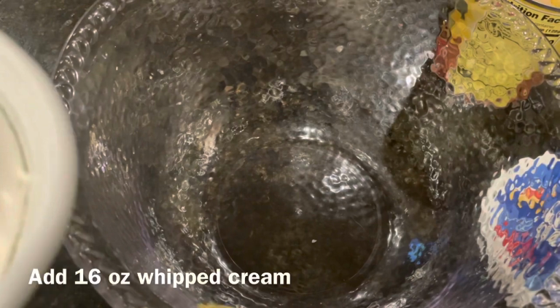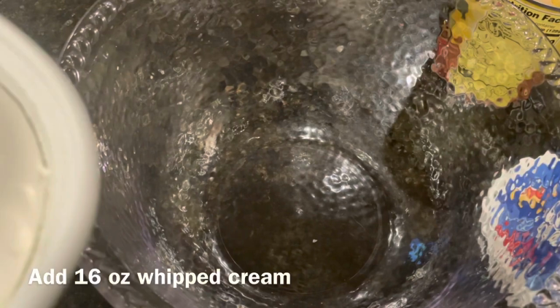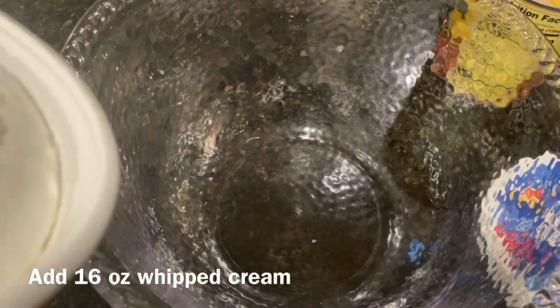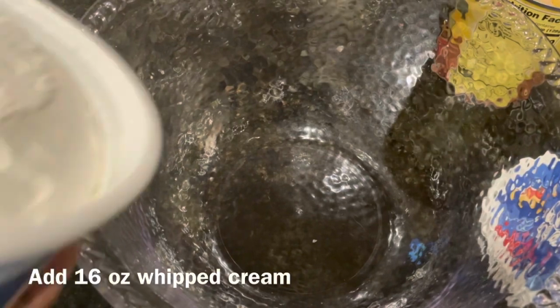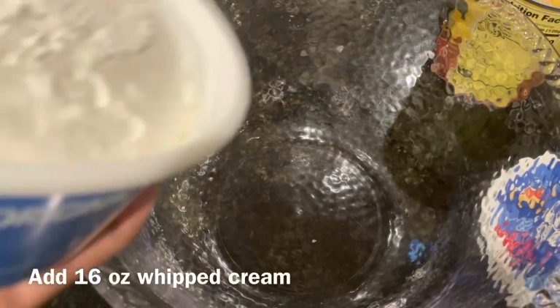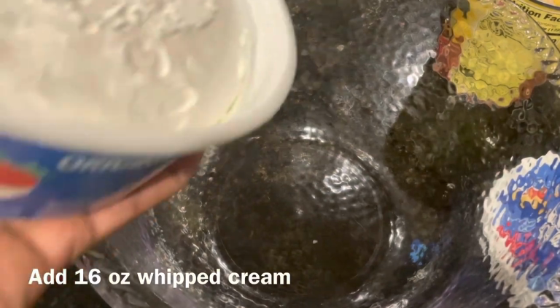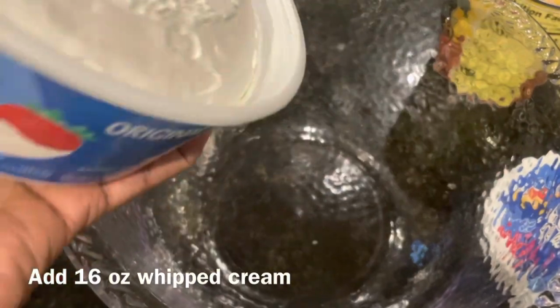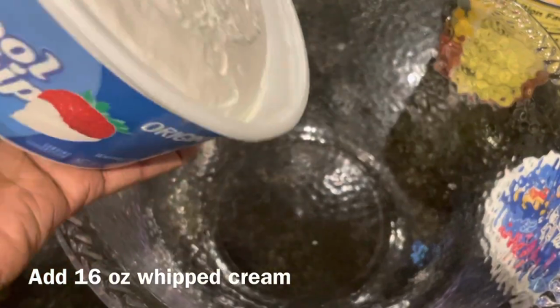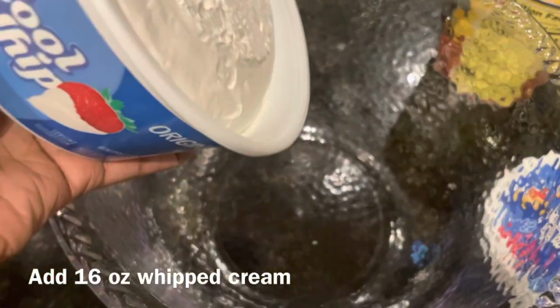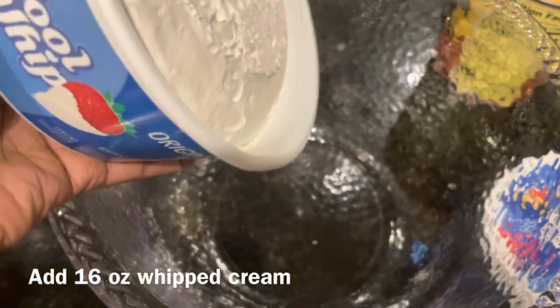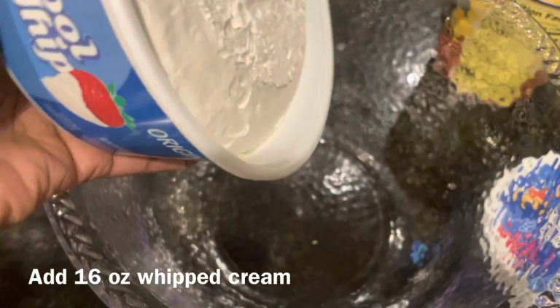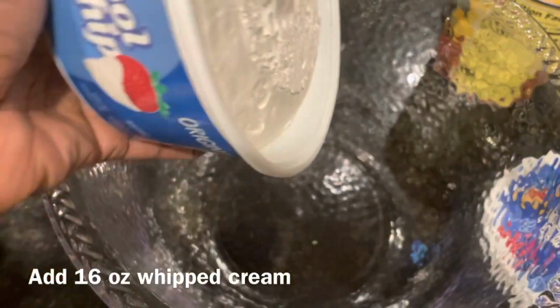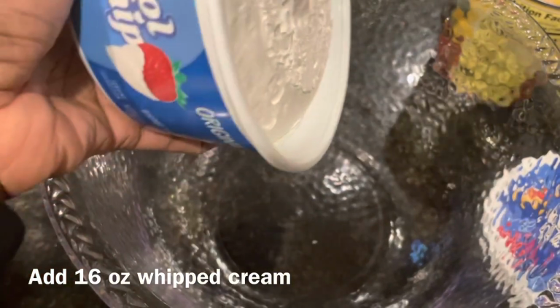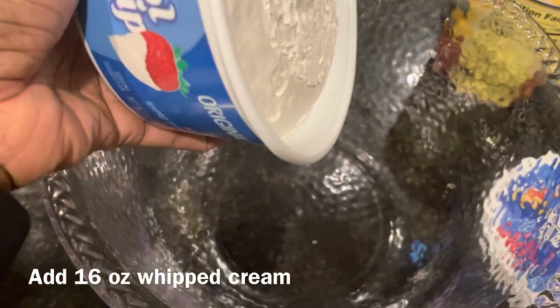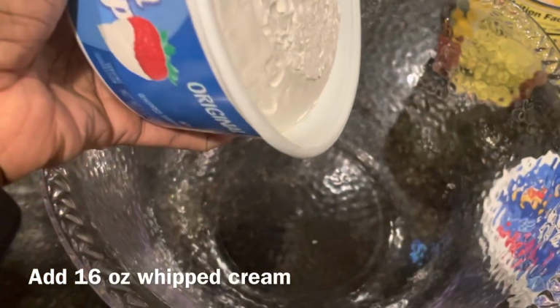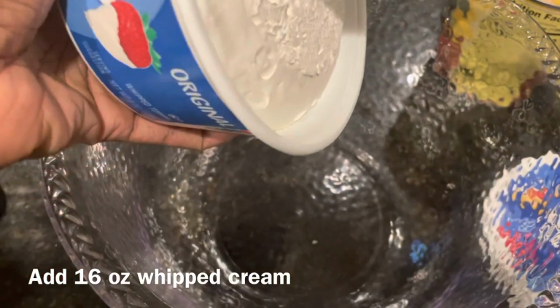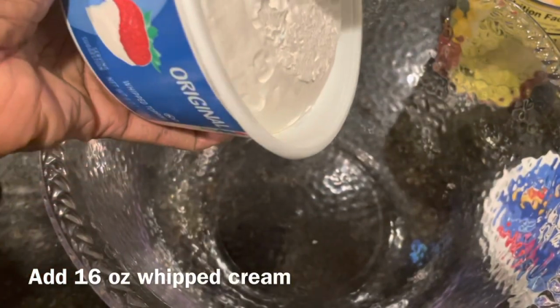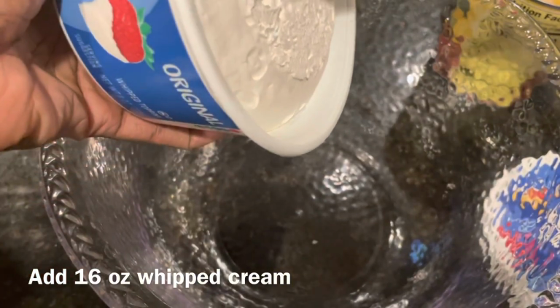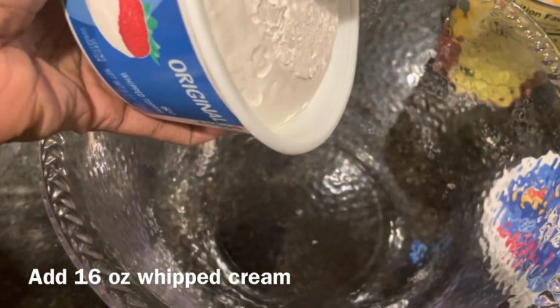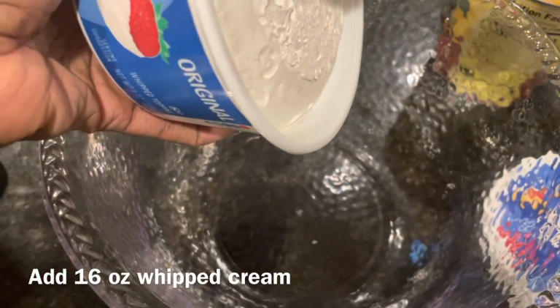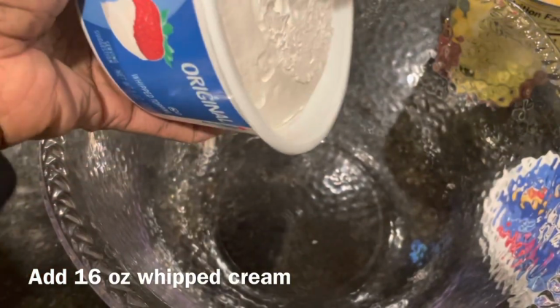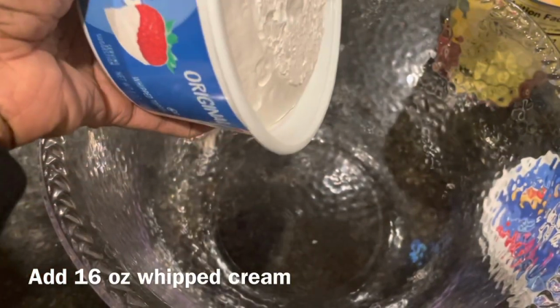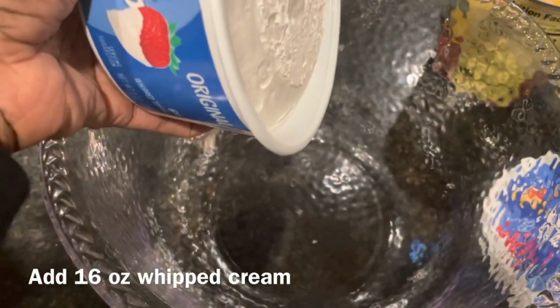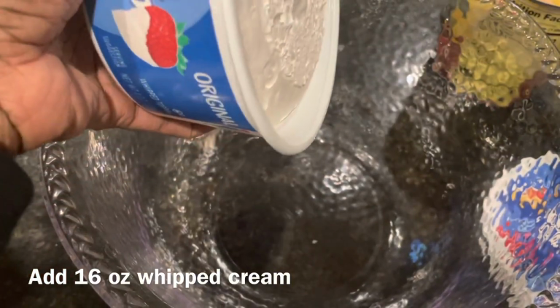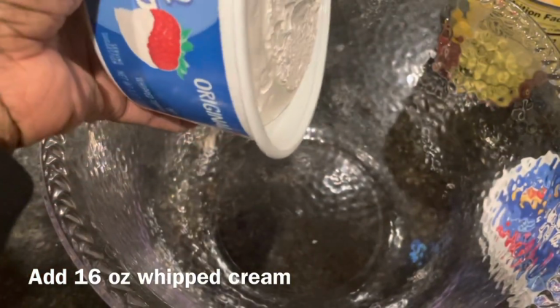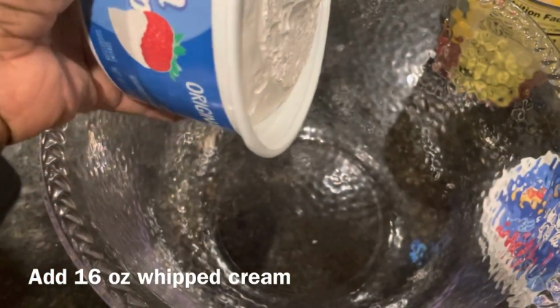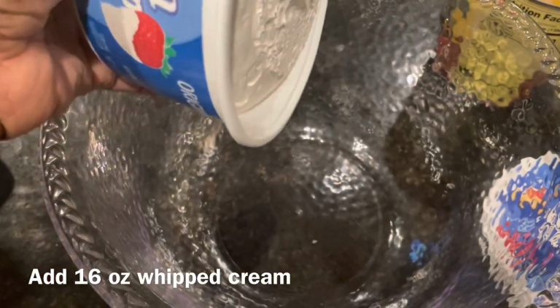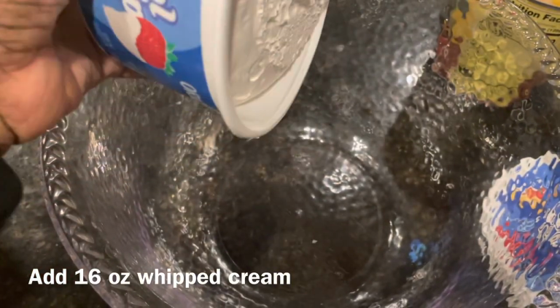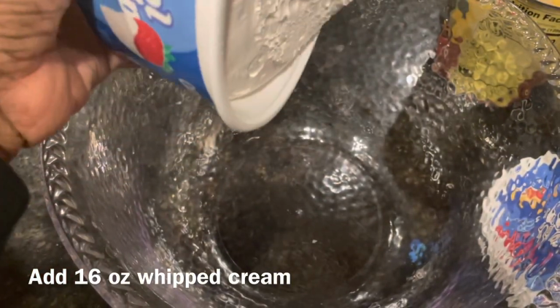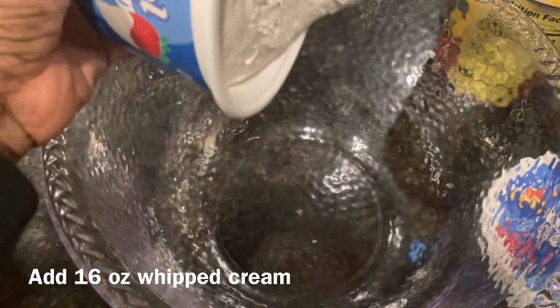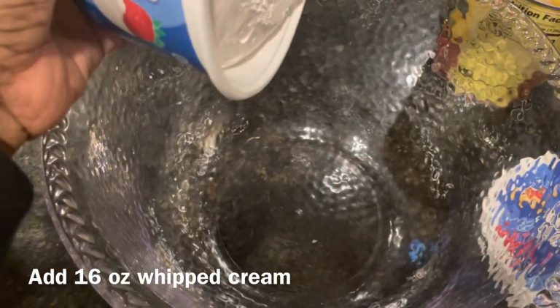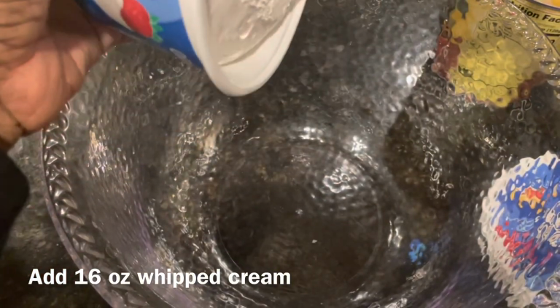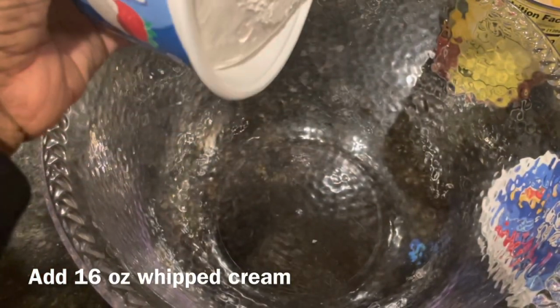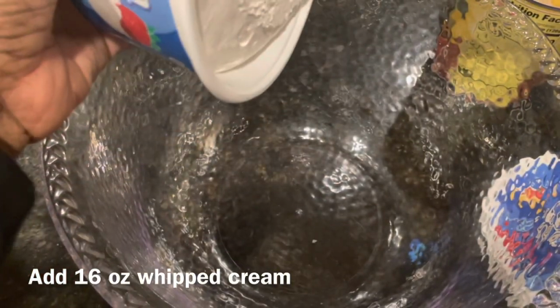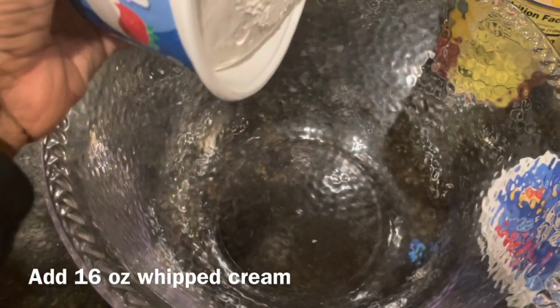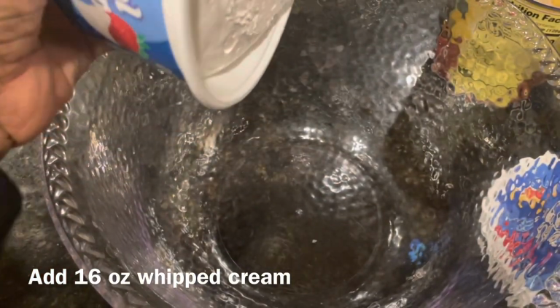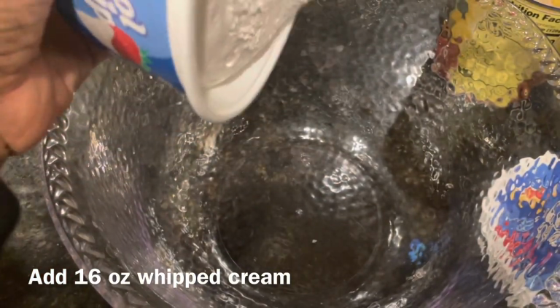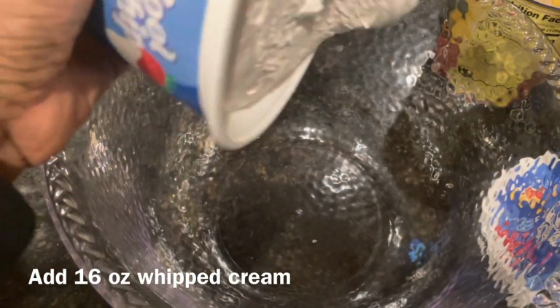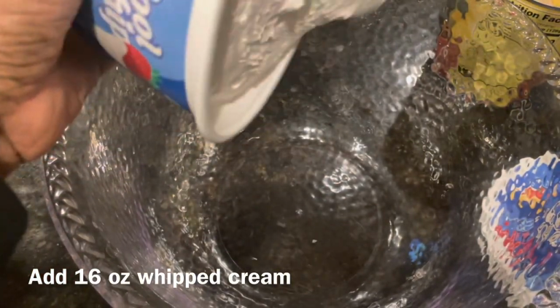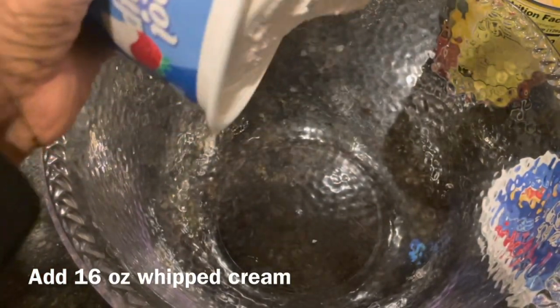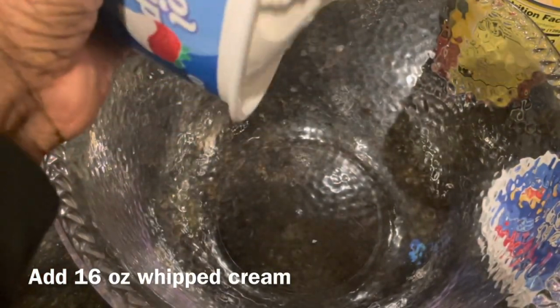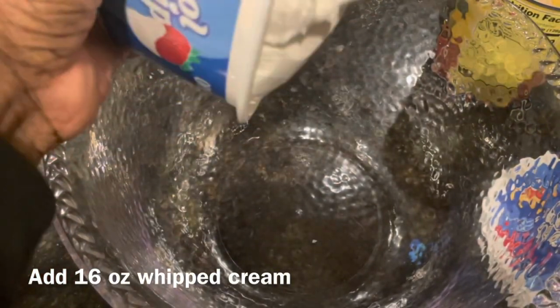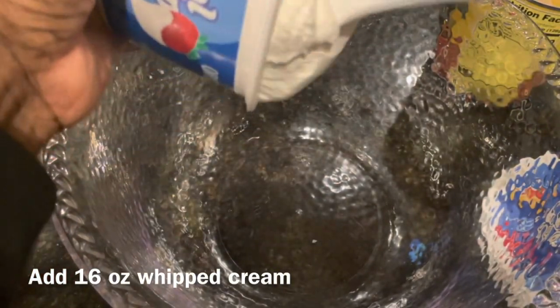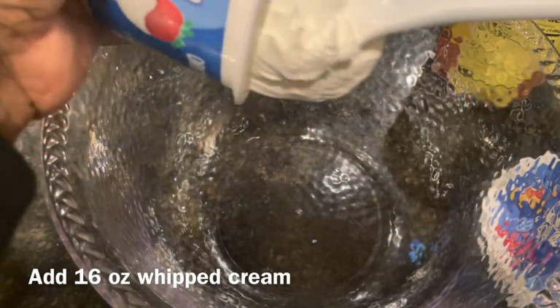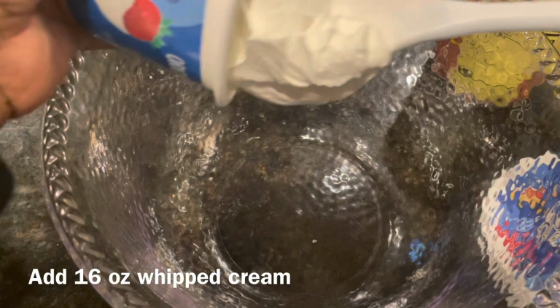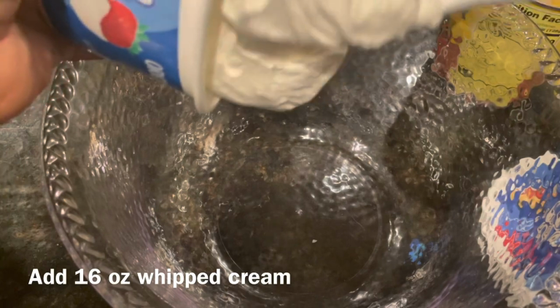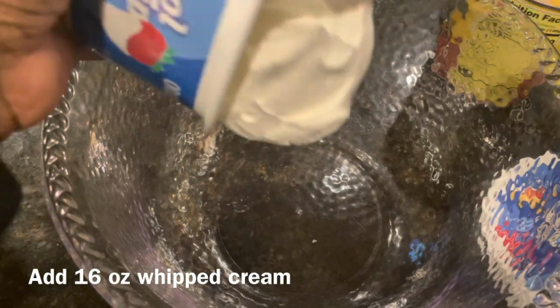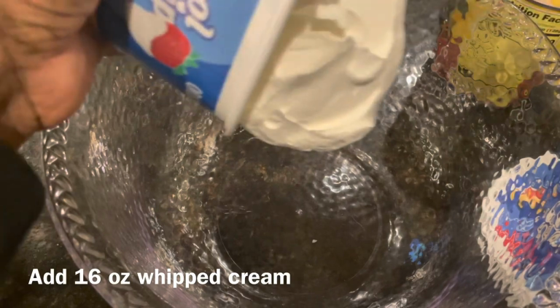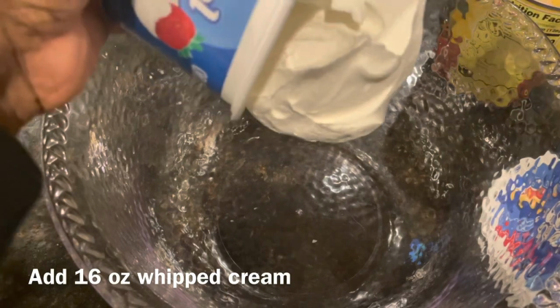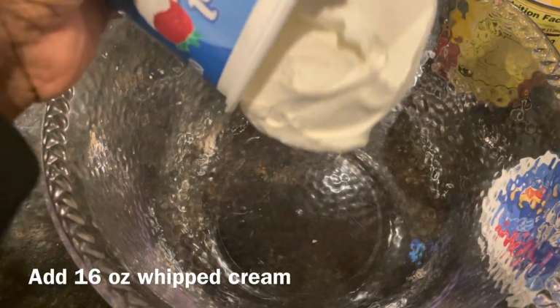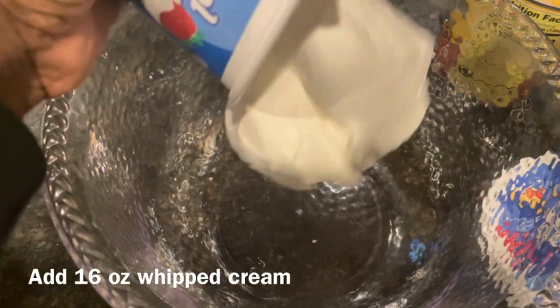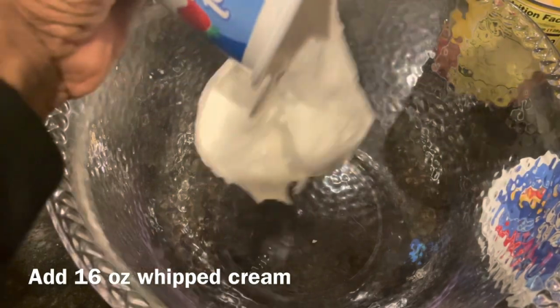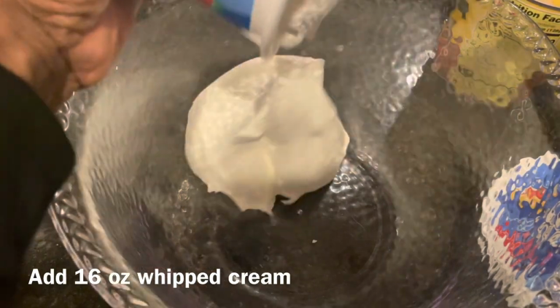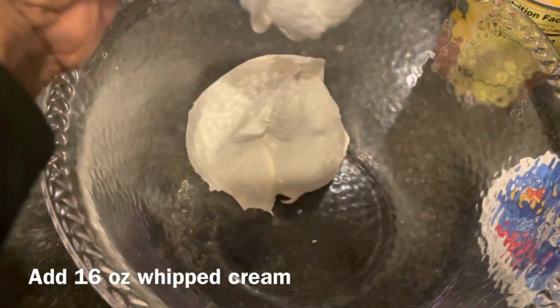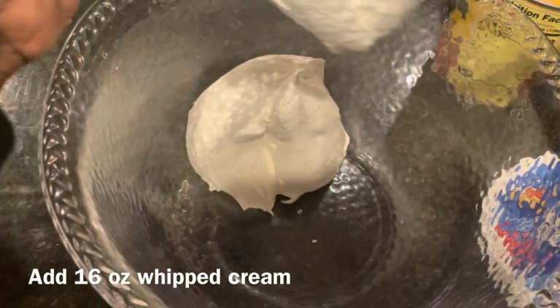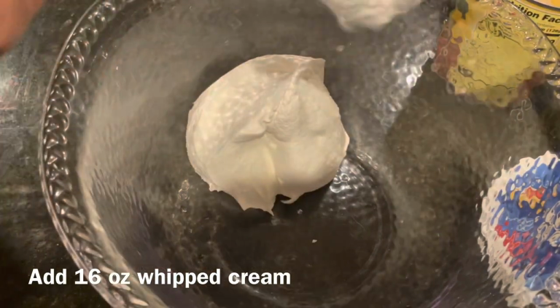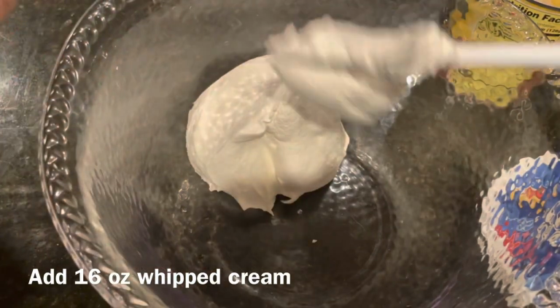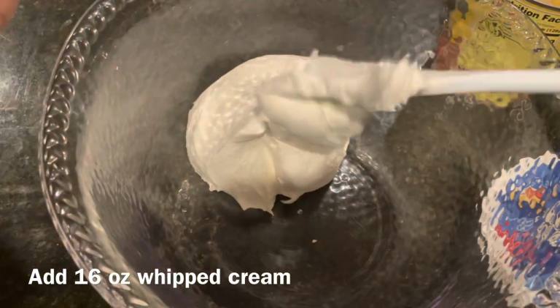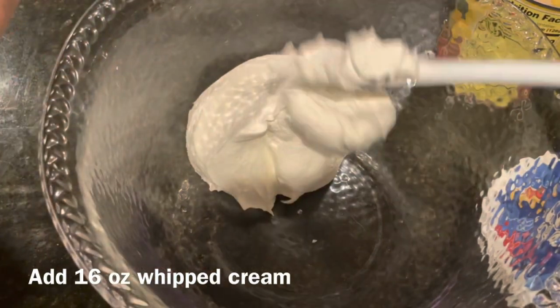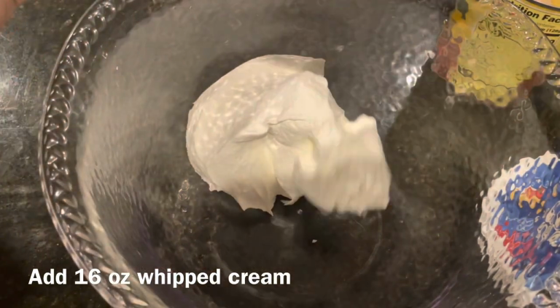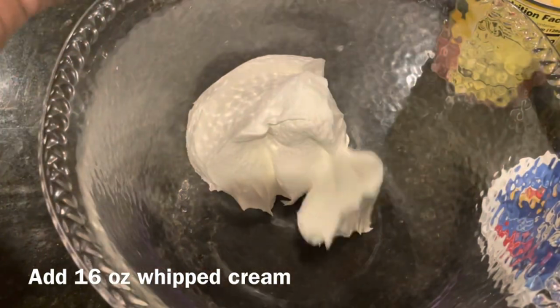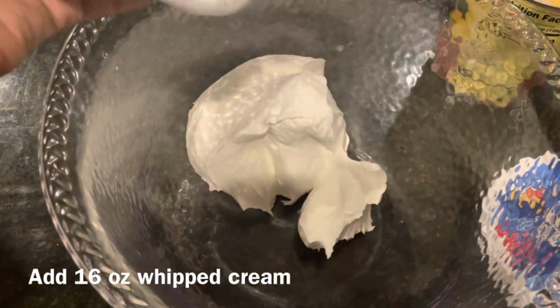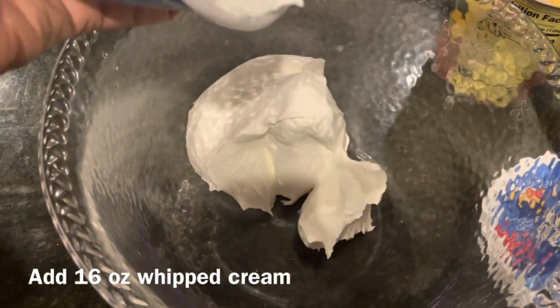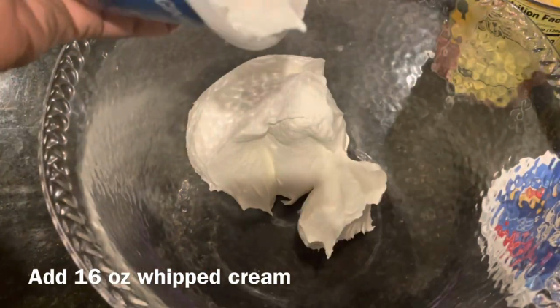So now we have our whipped cream. I'm going to do two tubs of these, and each tub is eight ounces.